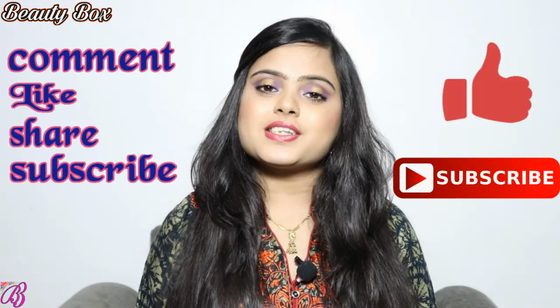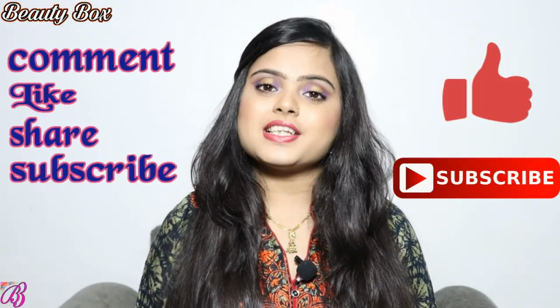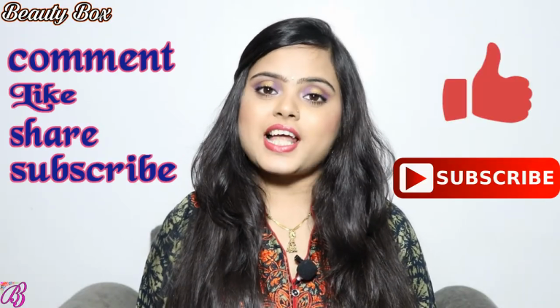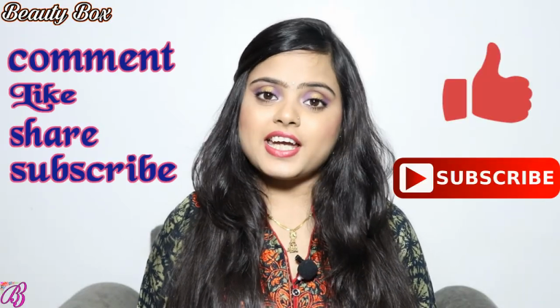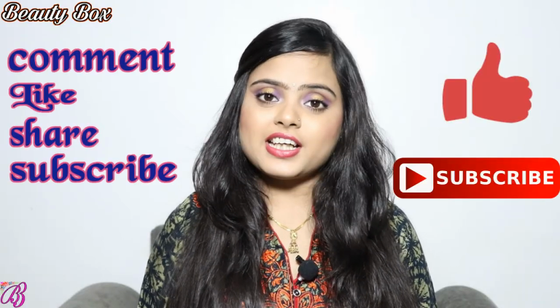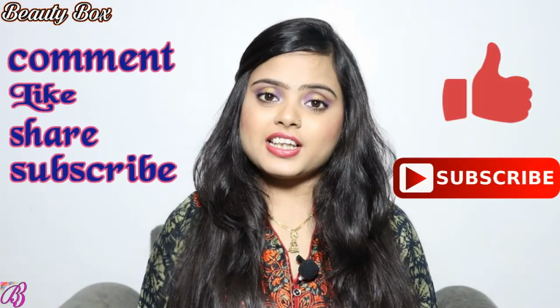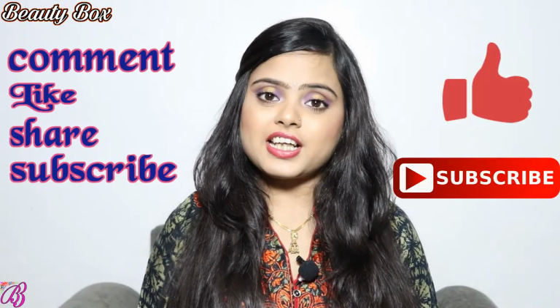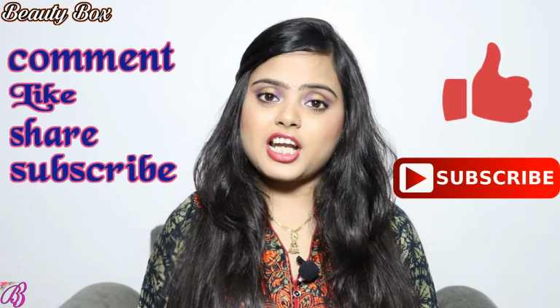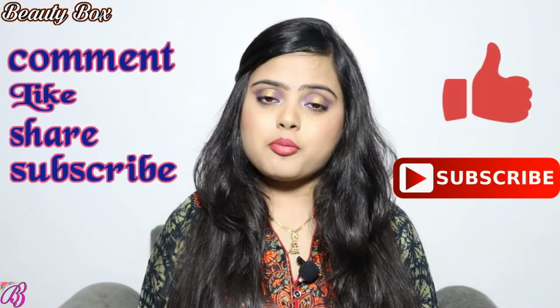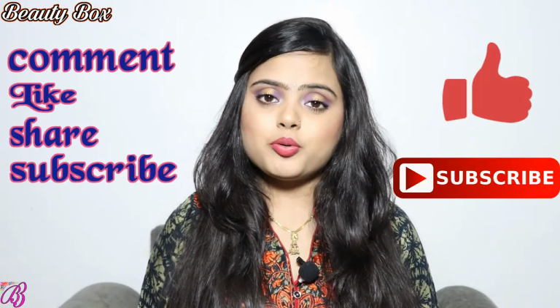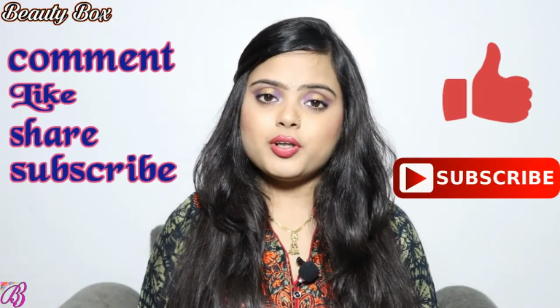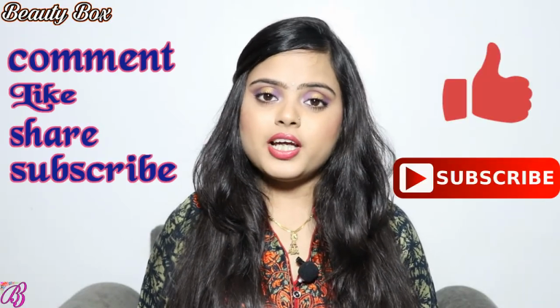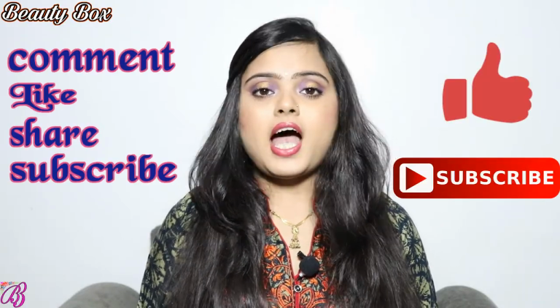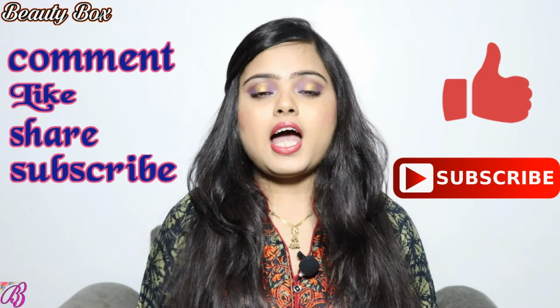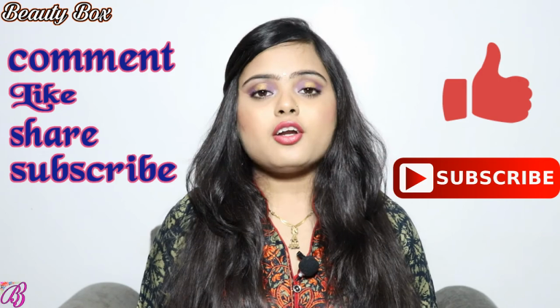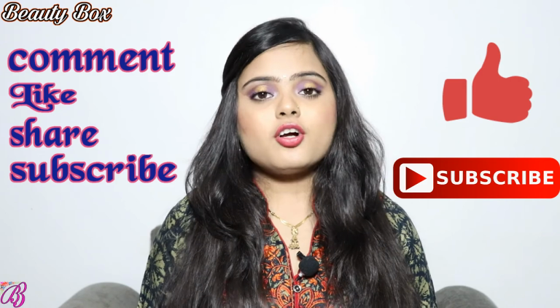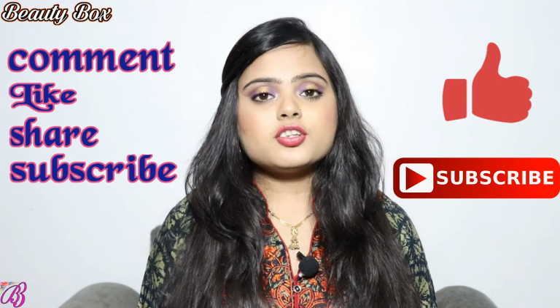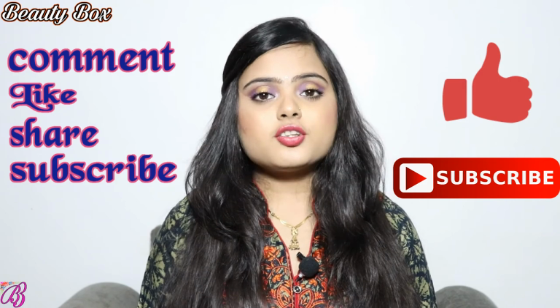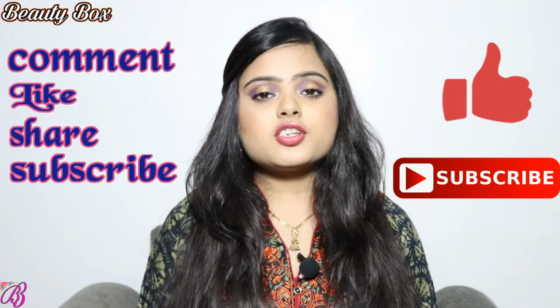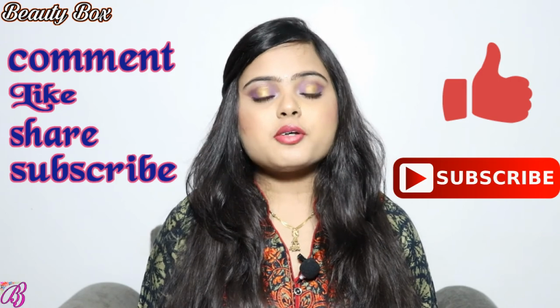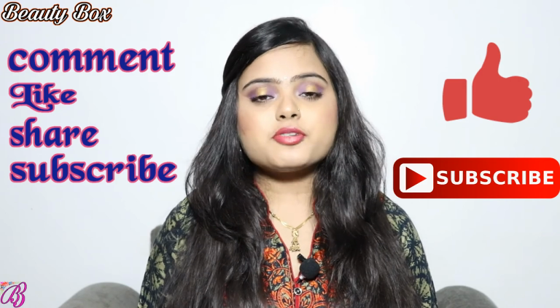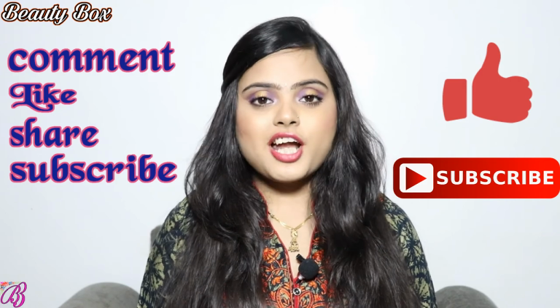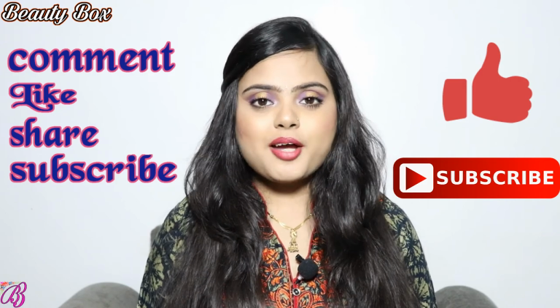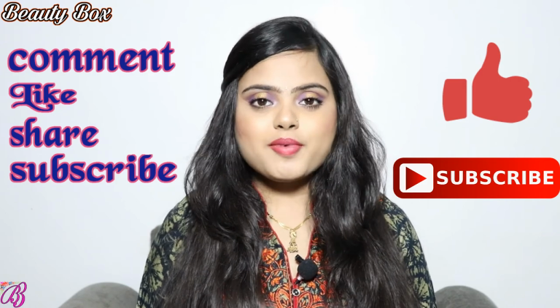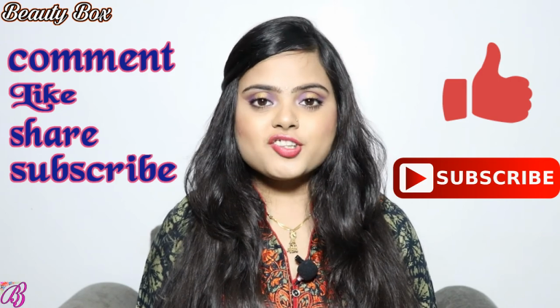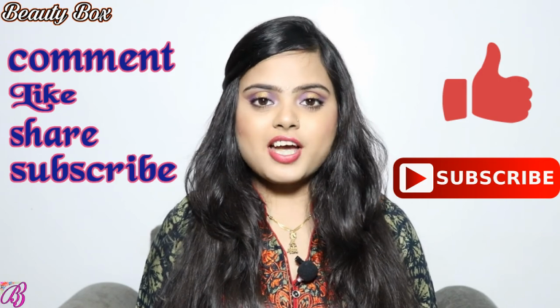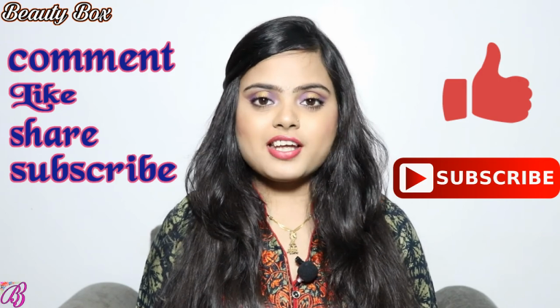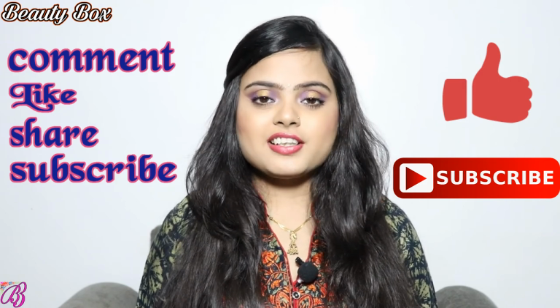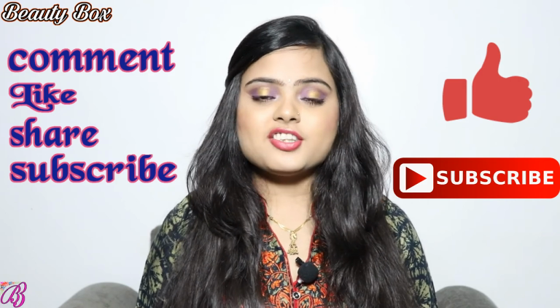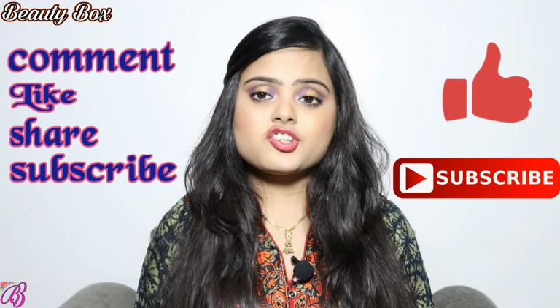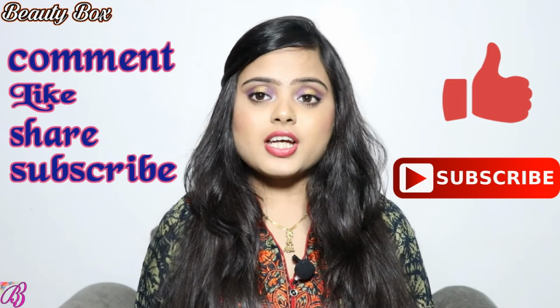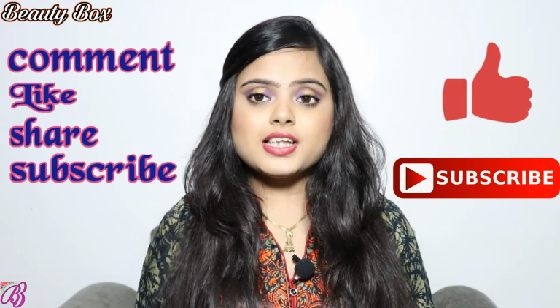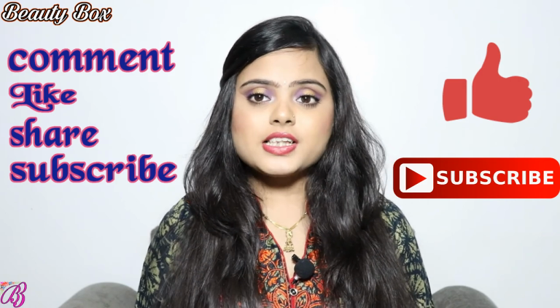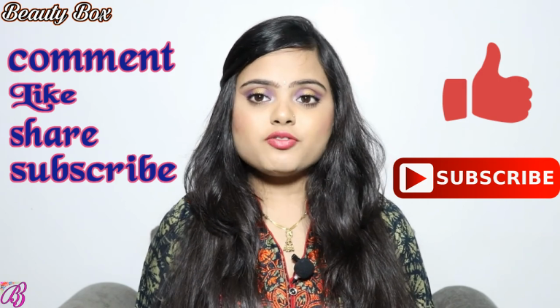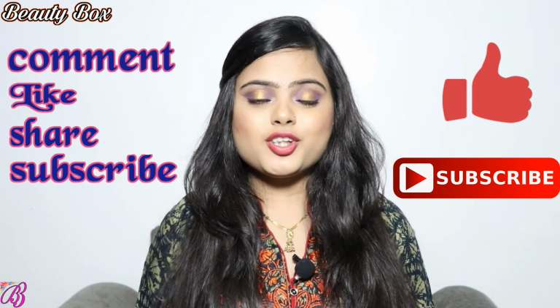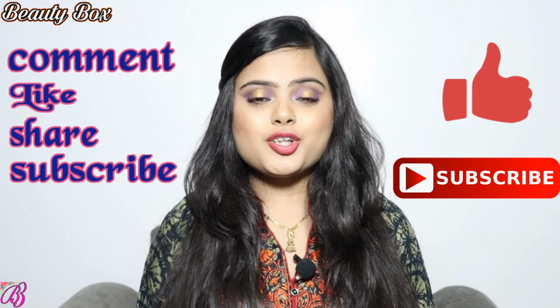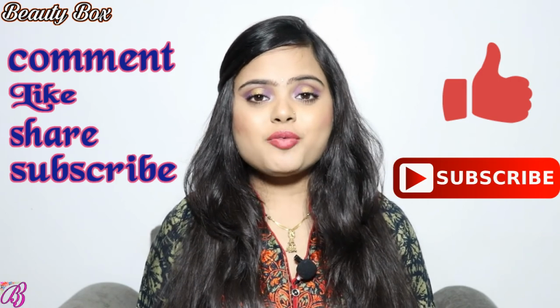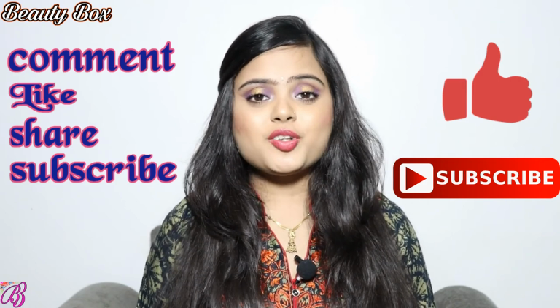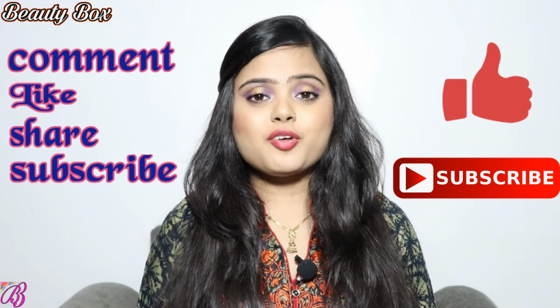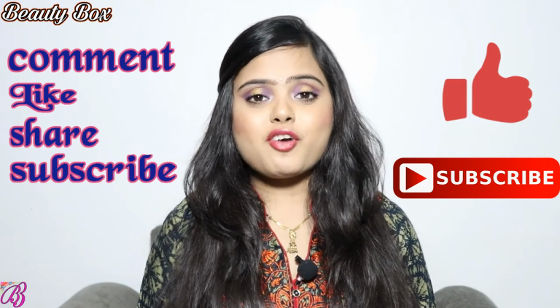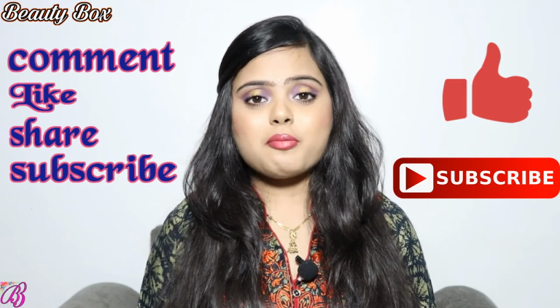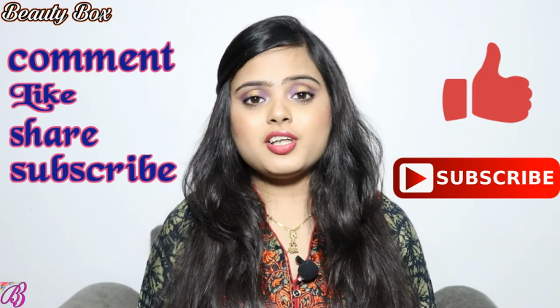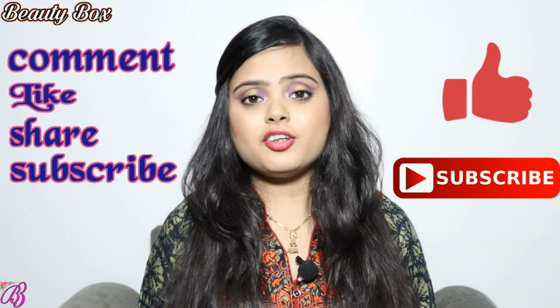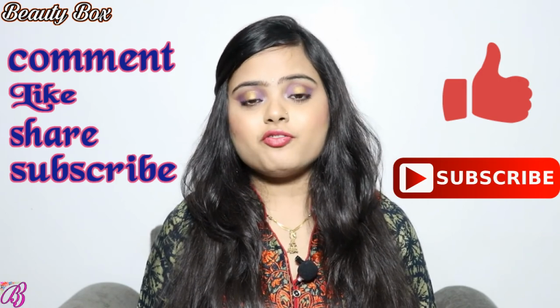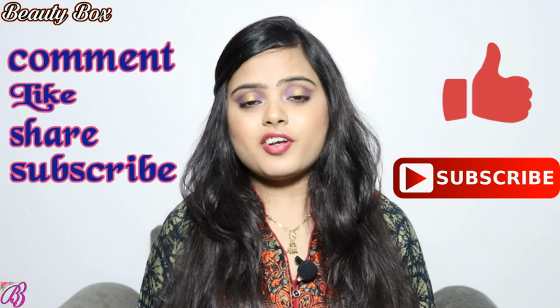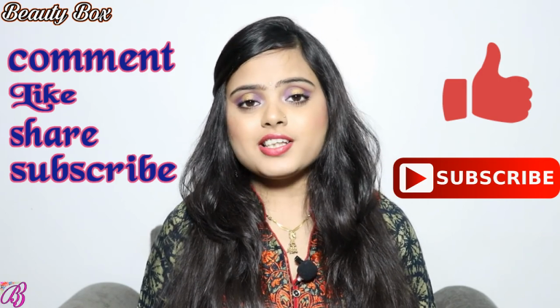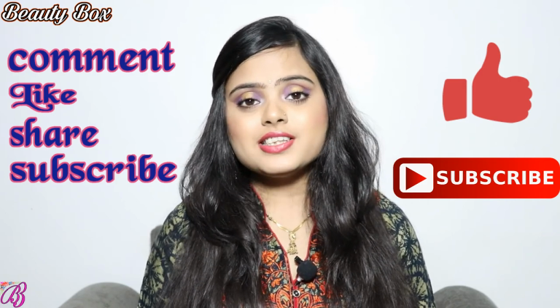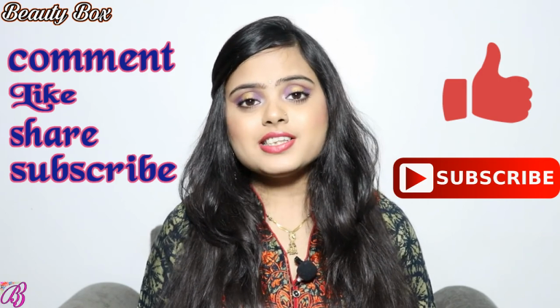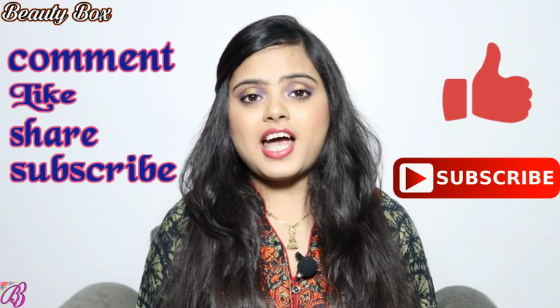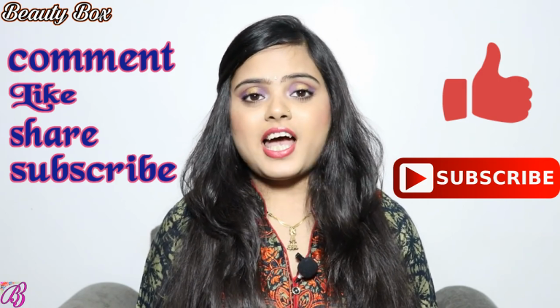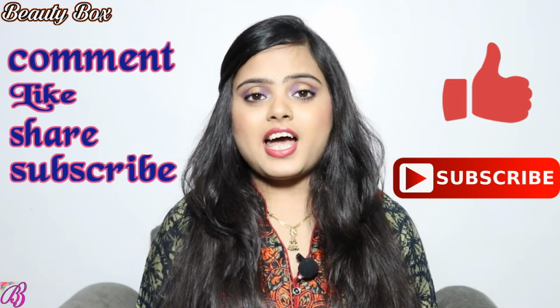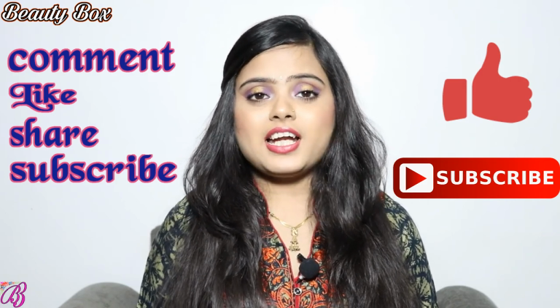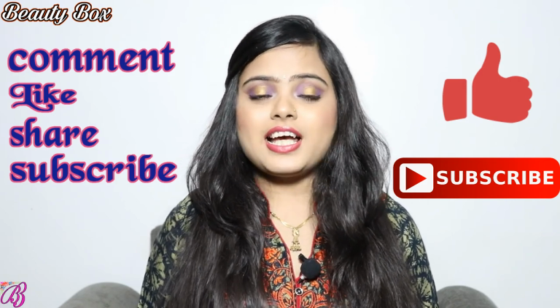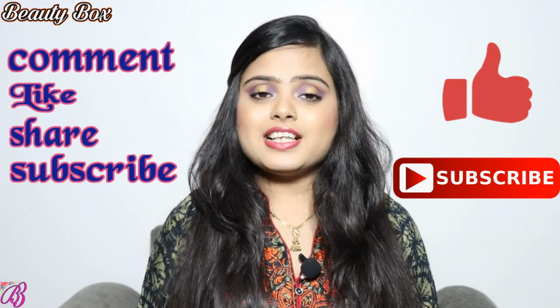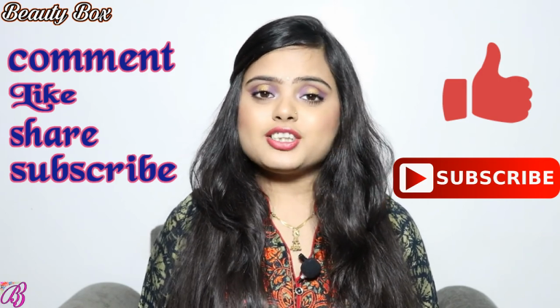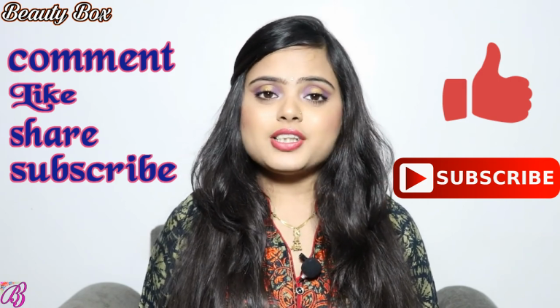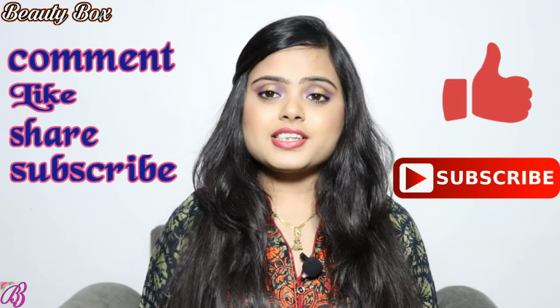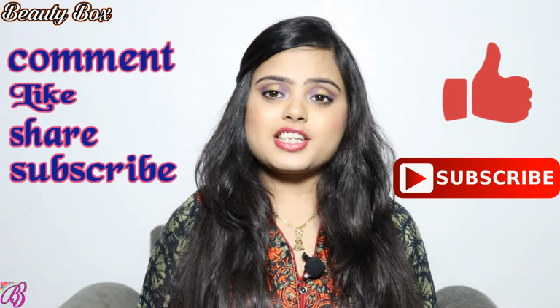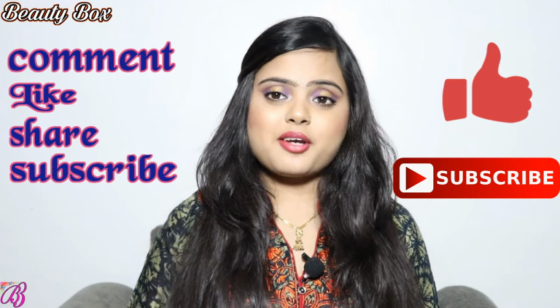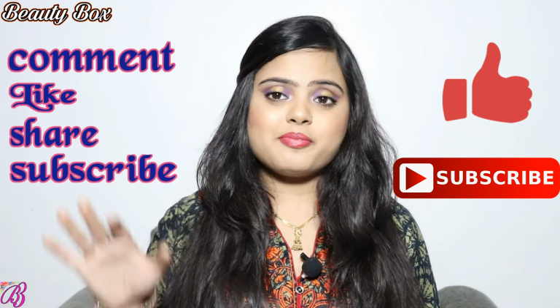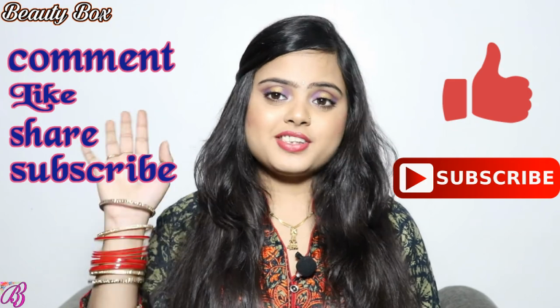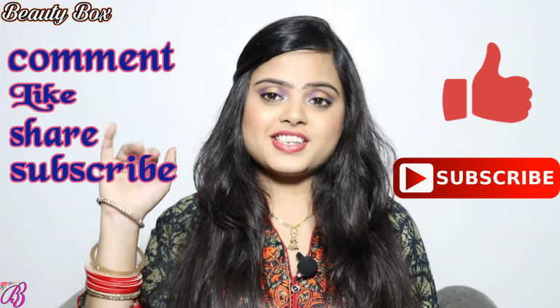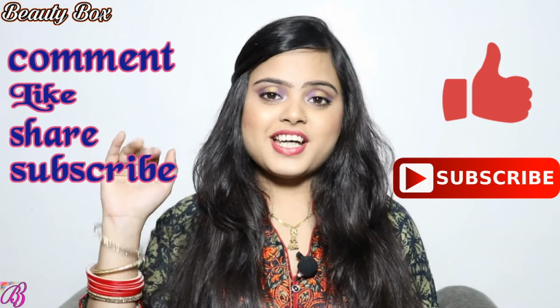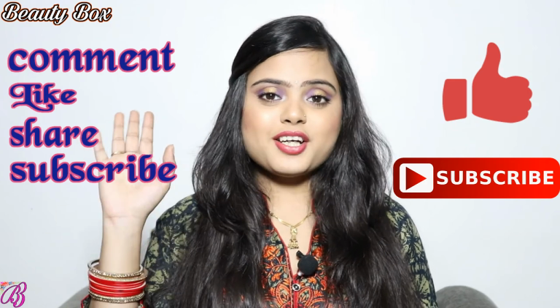I hope you guys liked this video. If you did, don't forget to like it and subscribe to our channel. Share this video with your family and friends, and I'll see you next time!